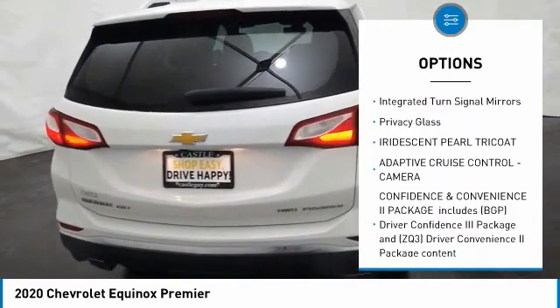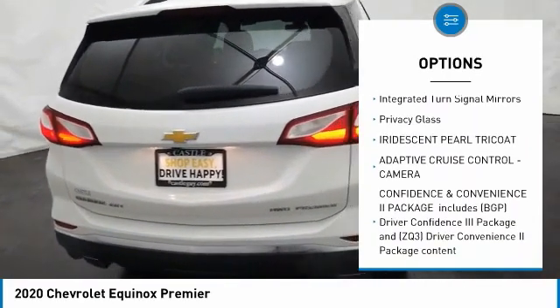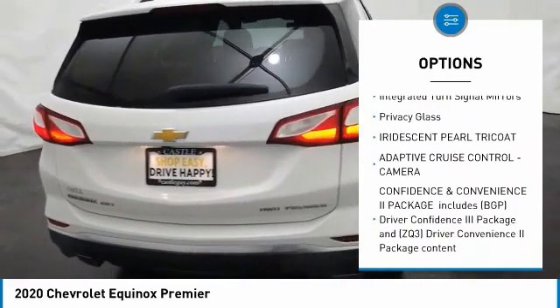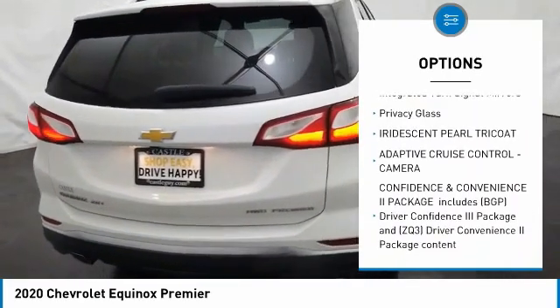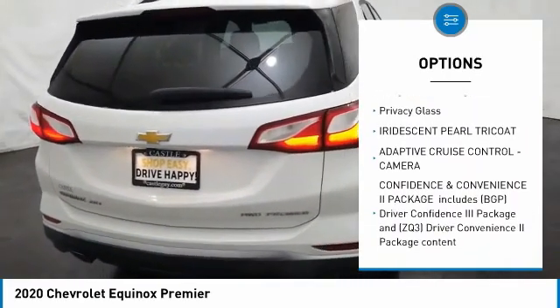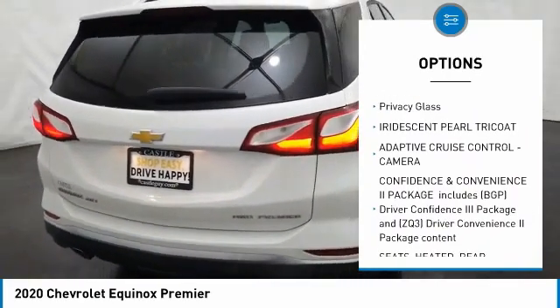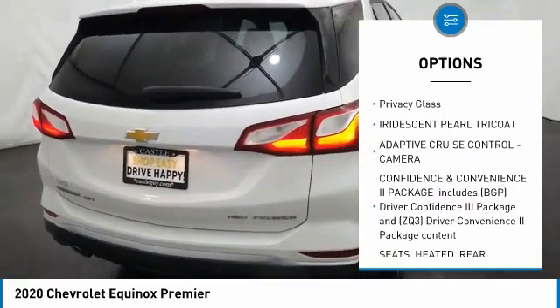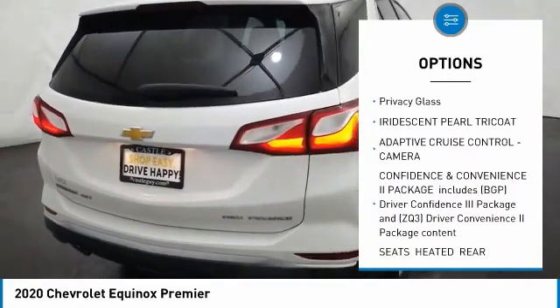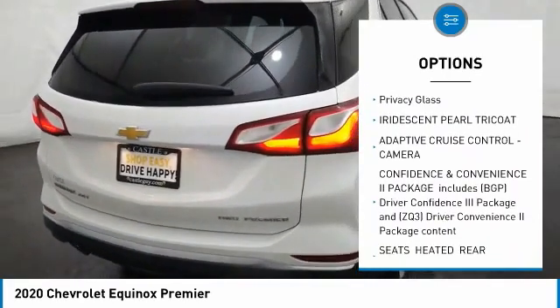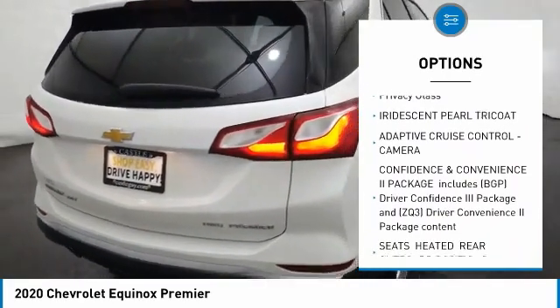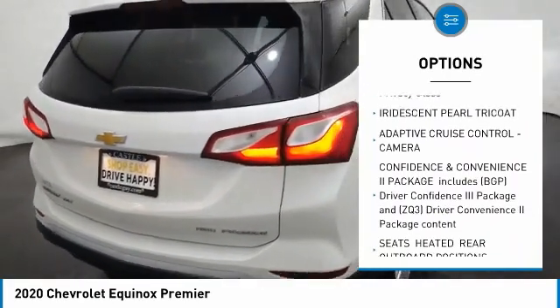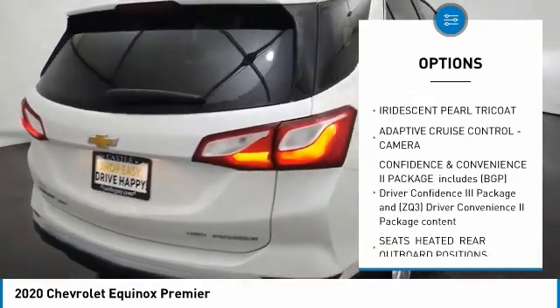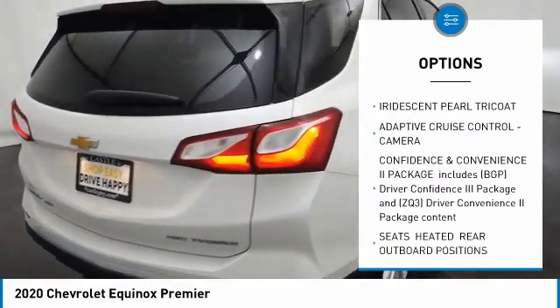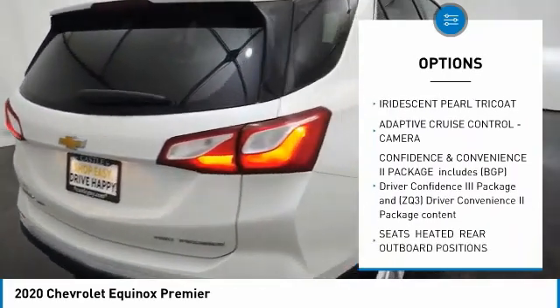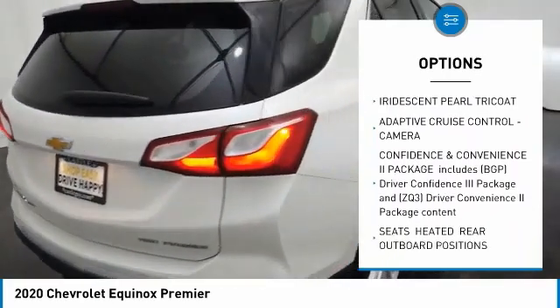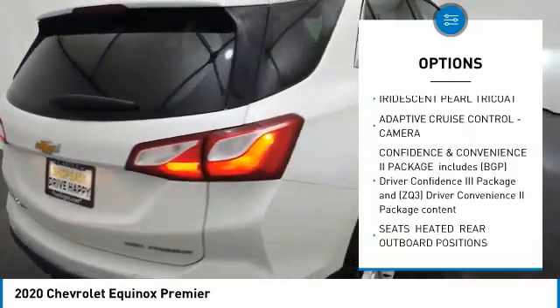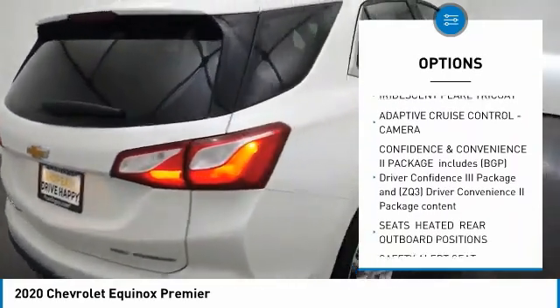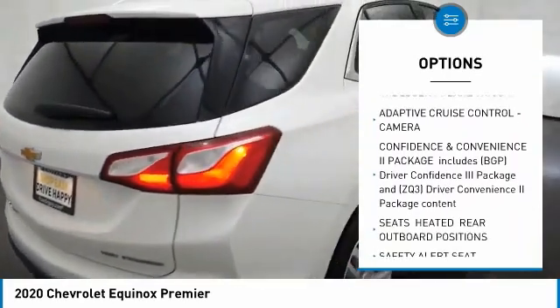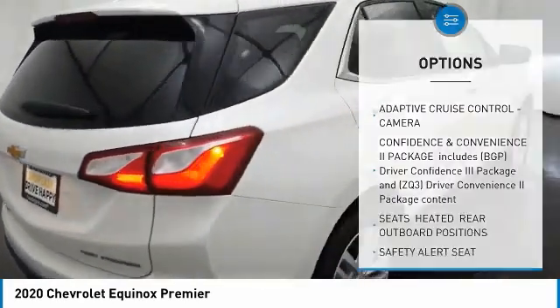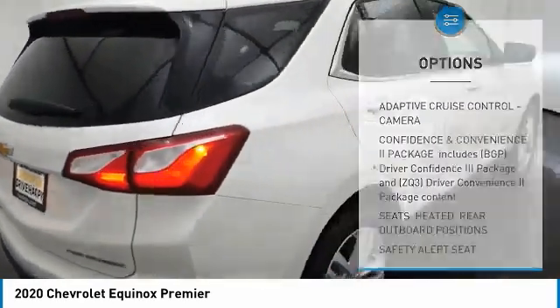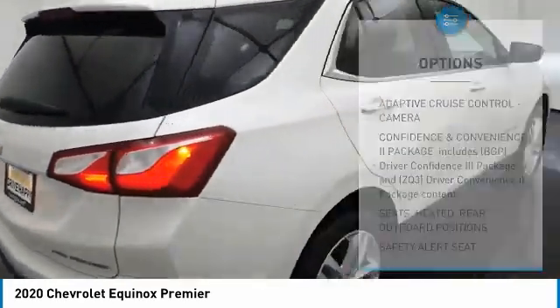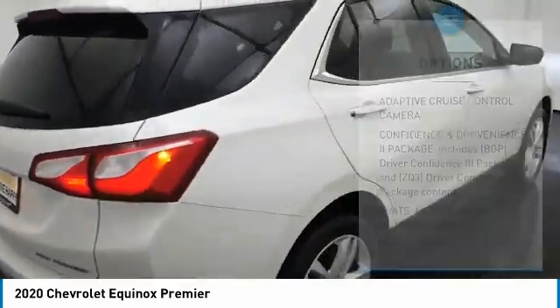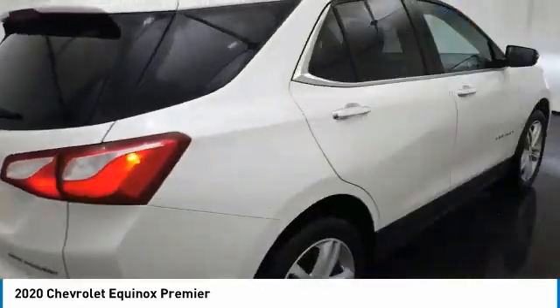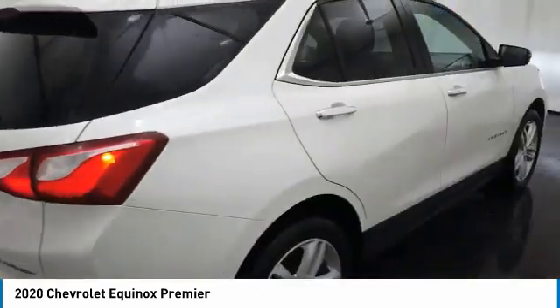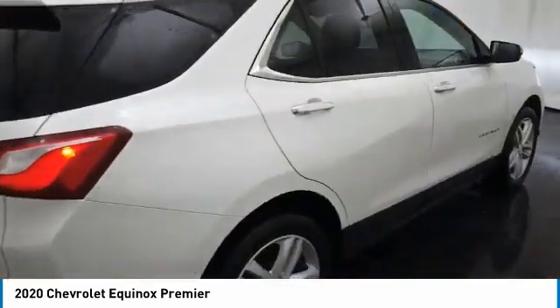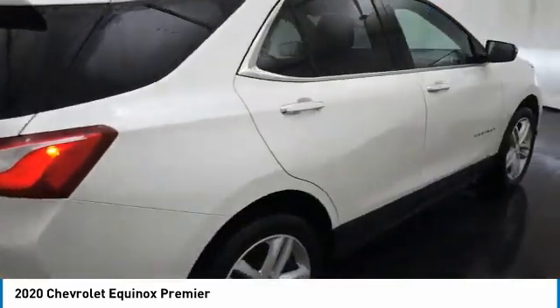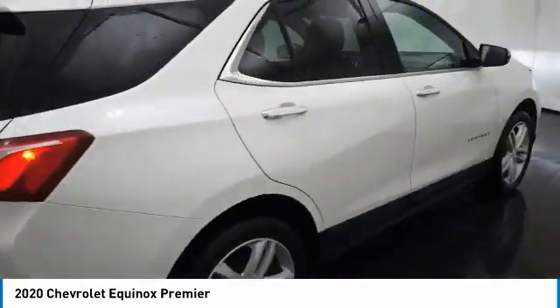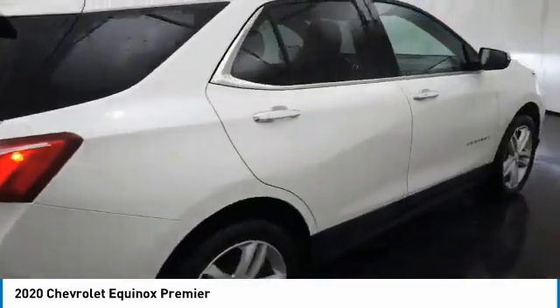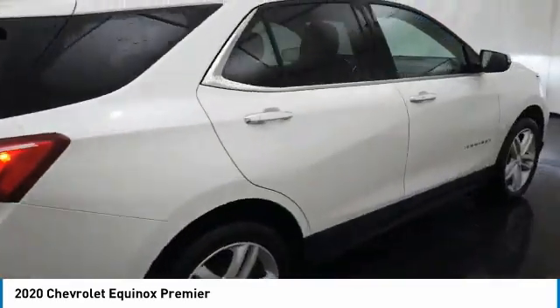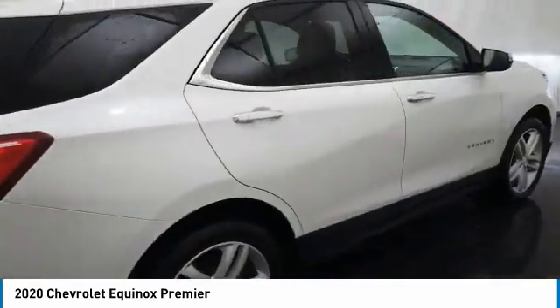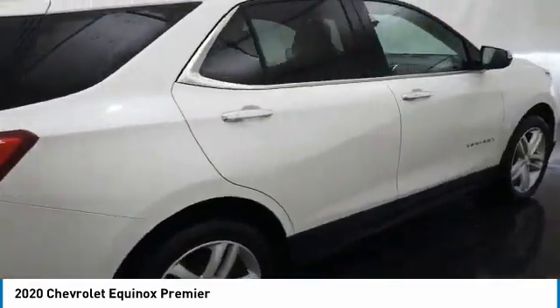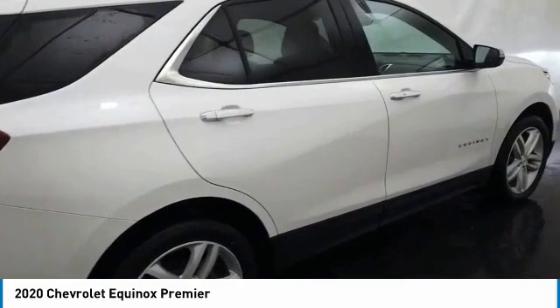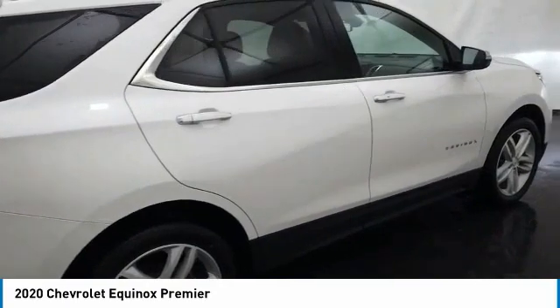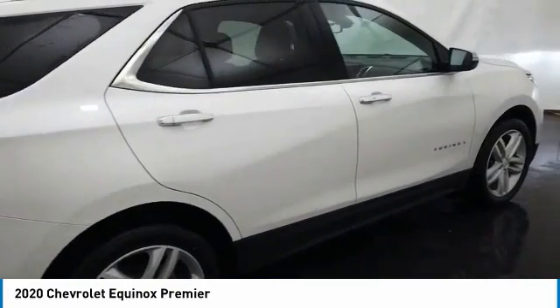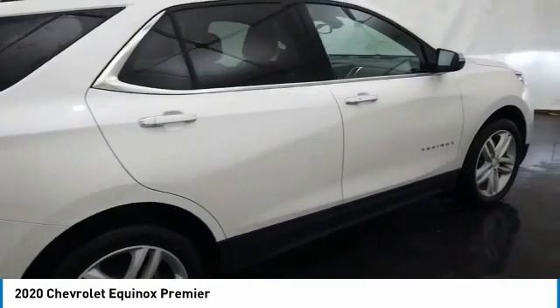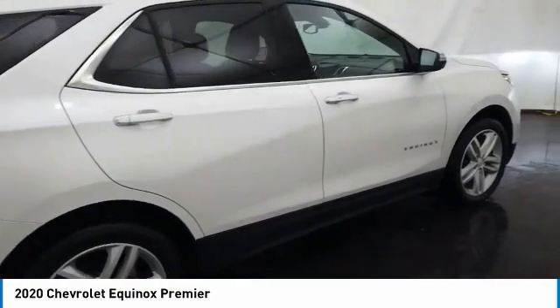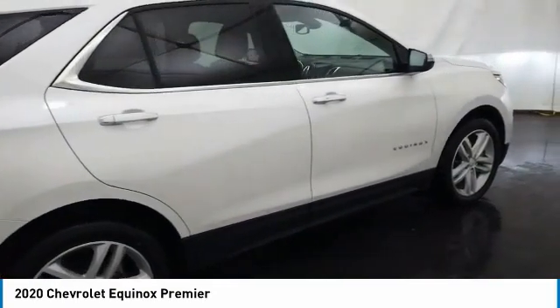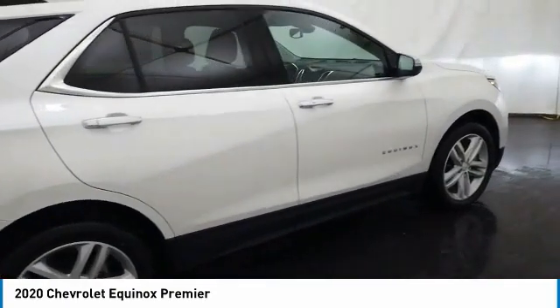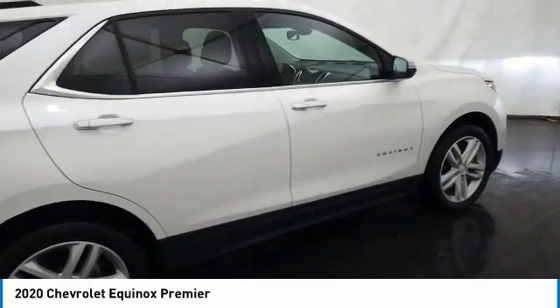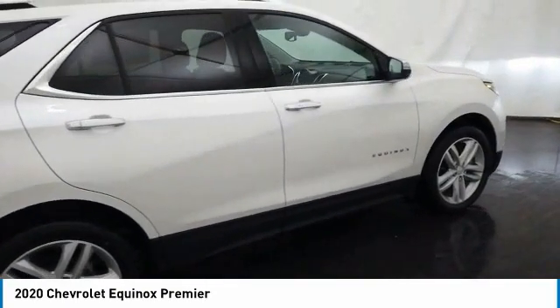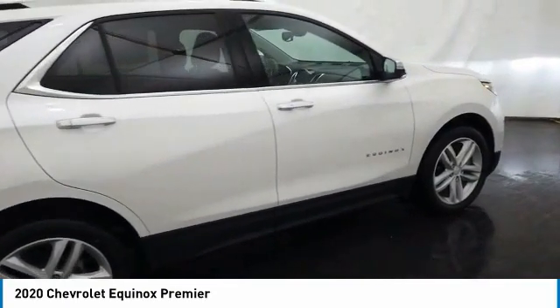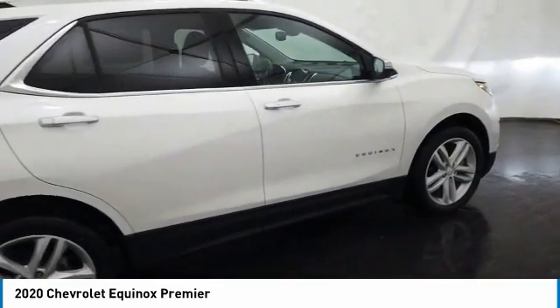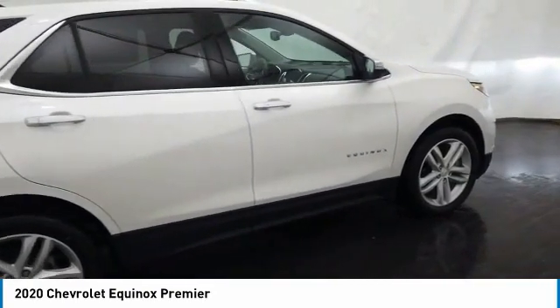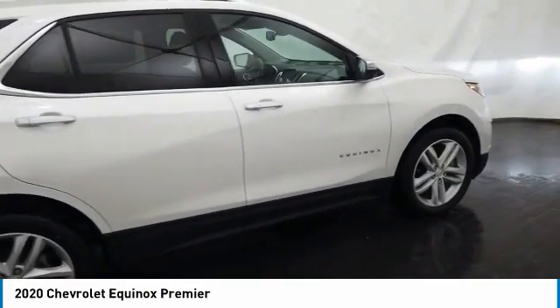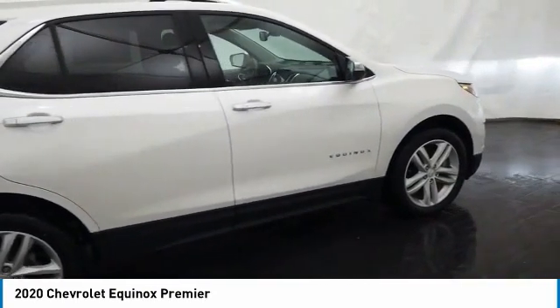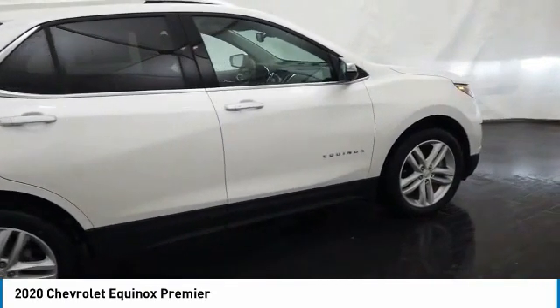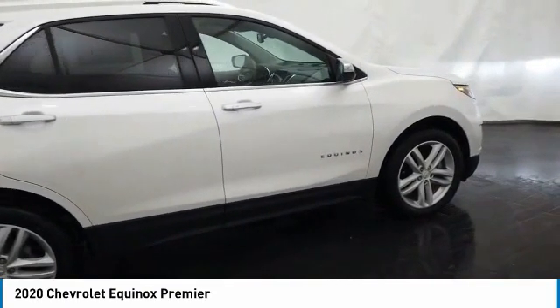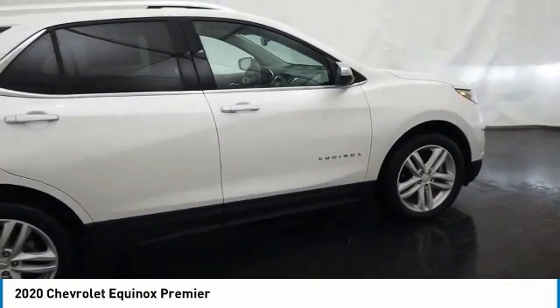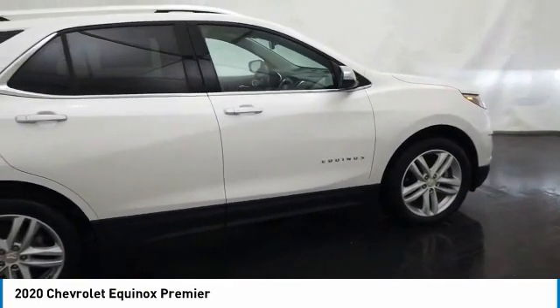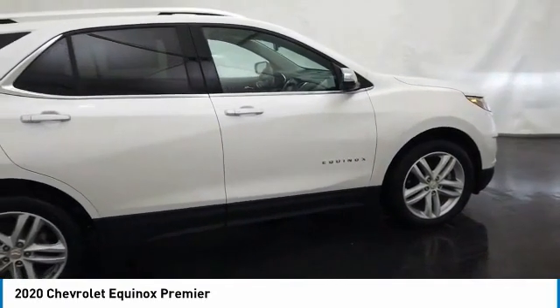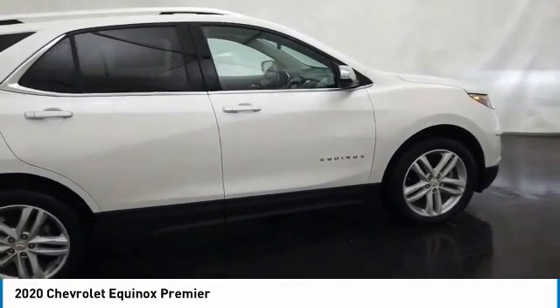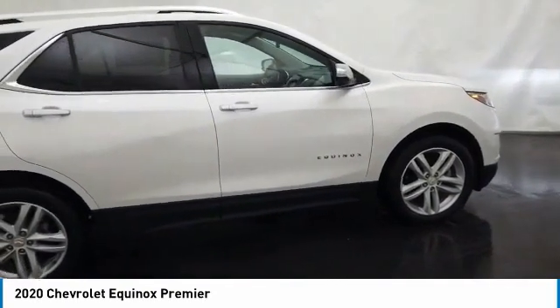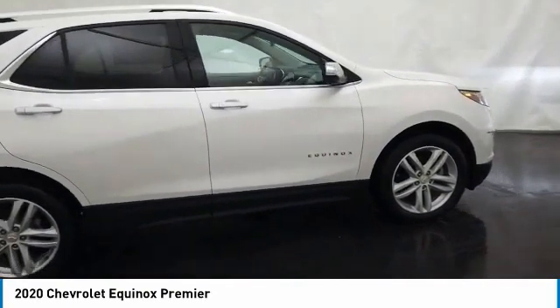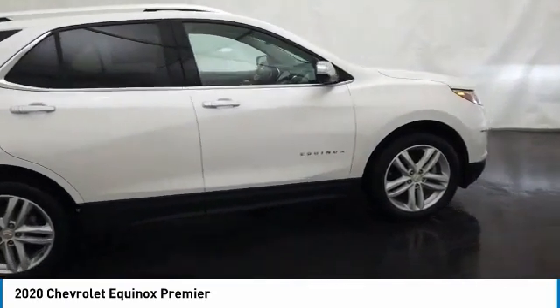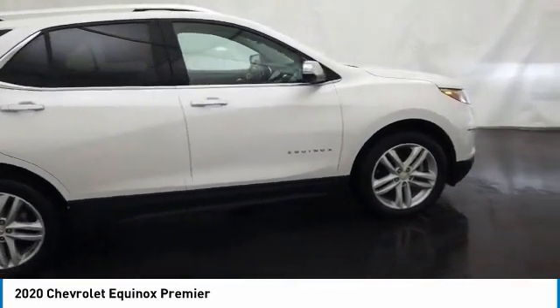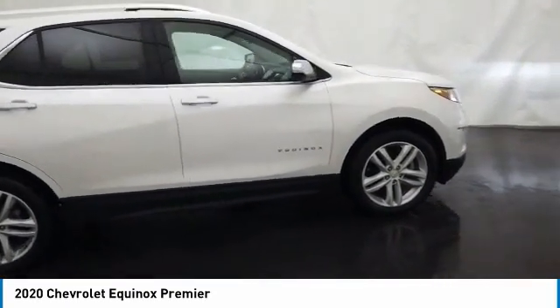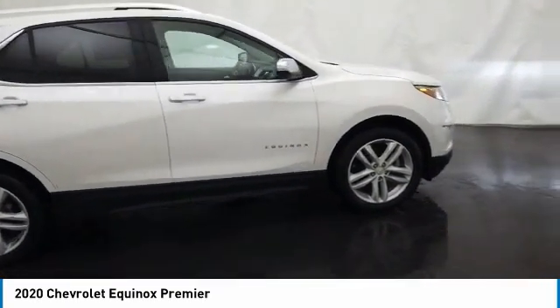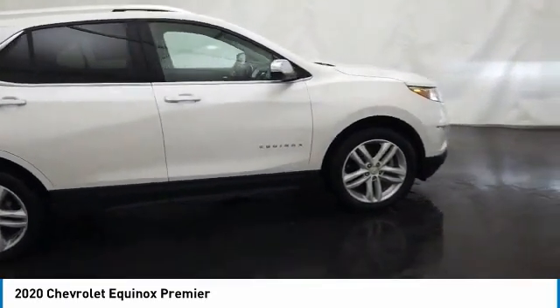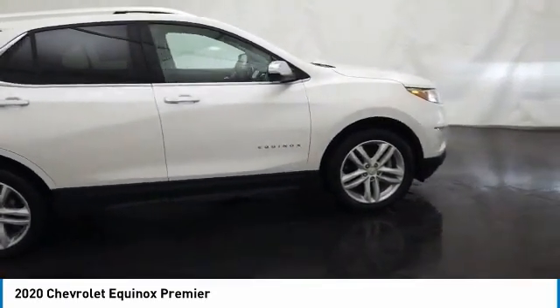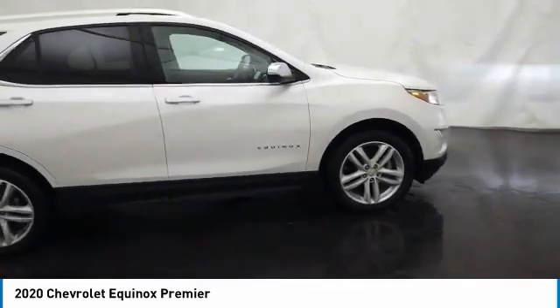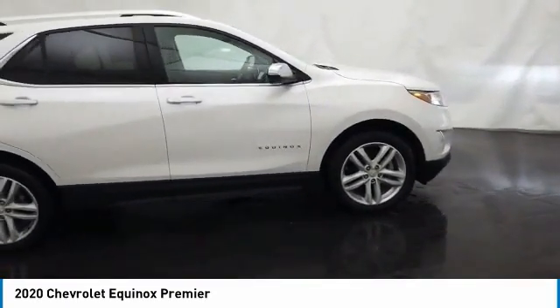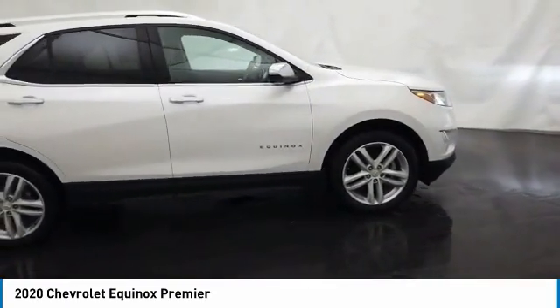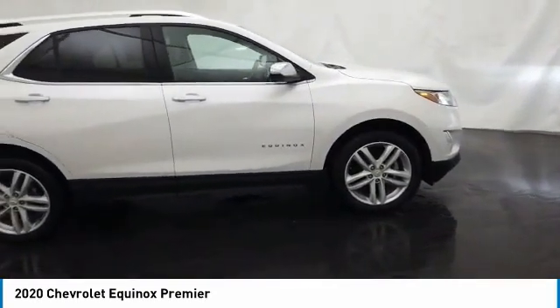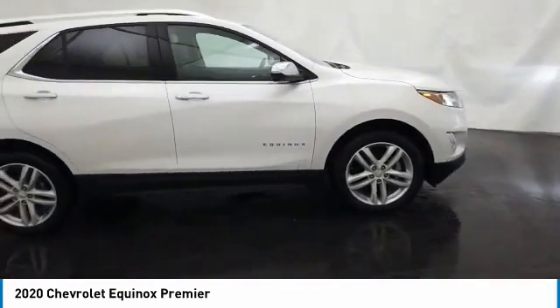Brake assist, fog lamps, integrated turn signal mirrors, privacy glass. Wouldn't you look great in this vehicle?